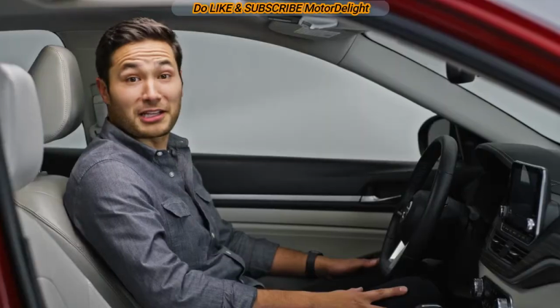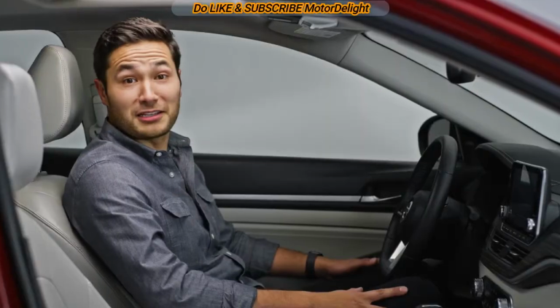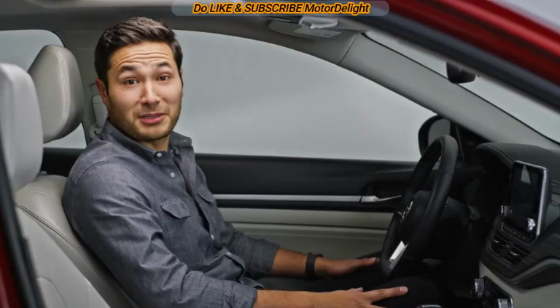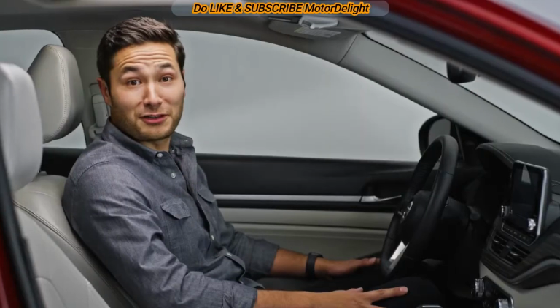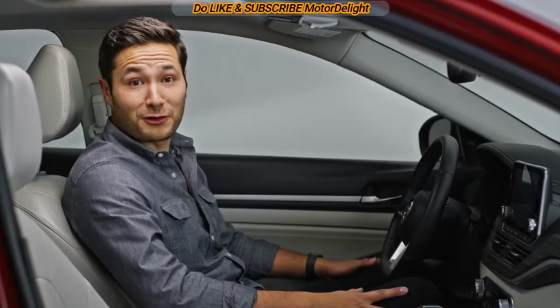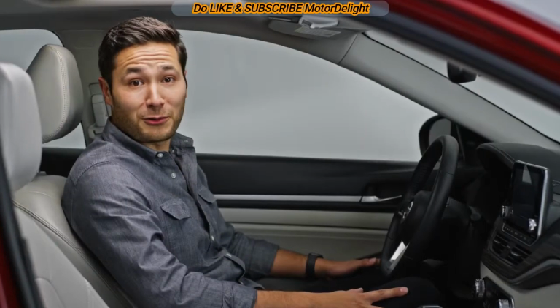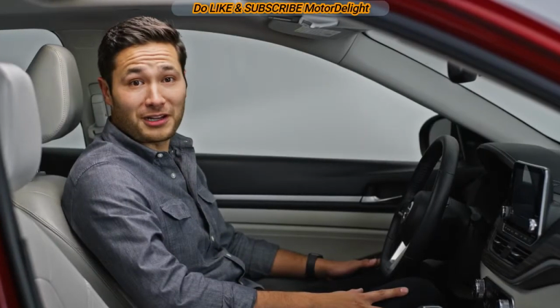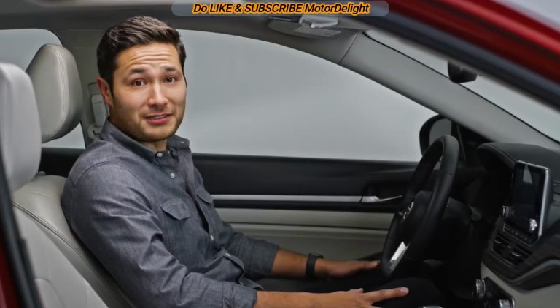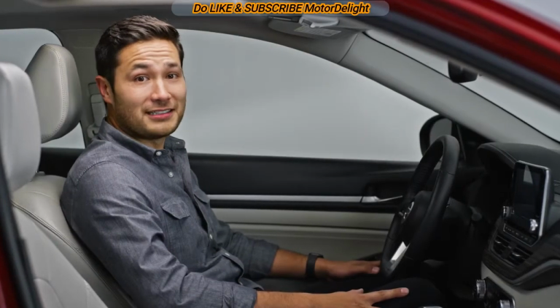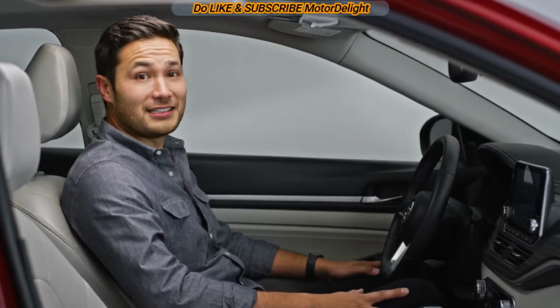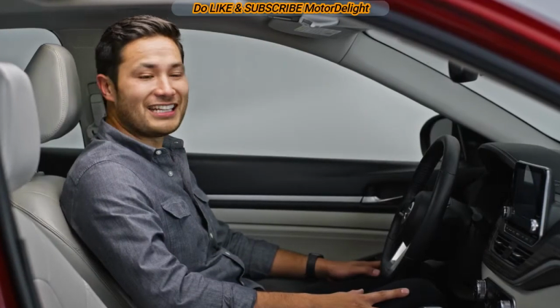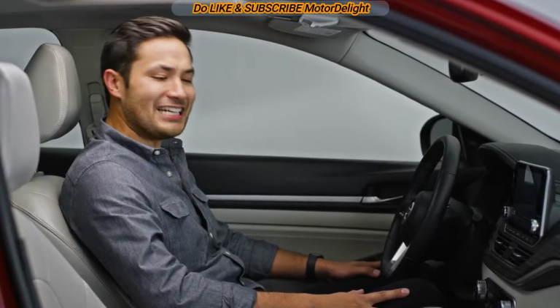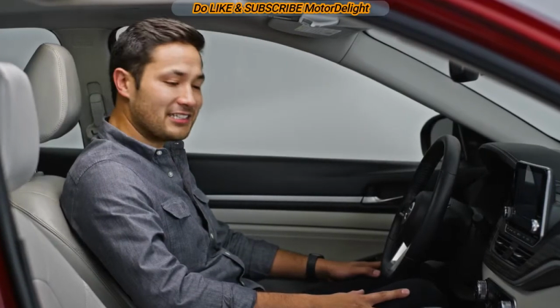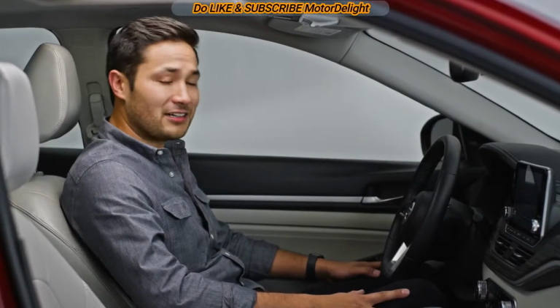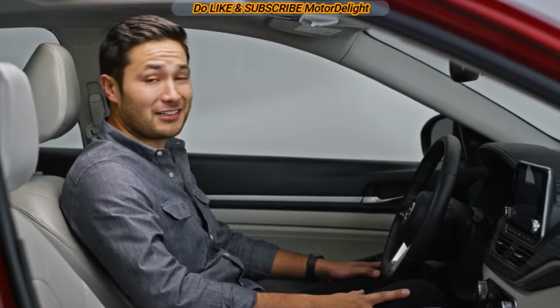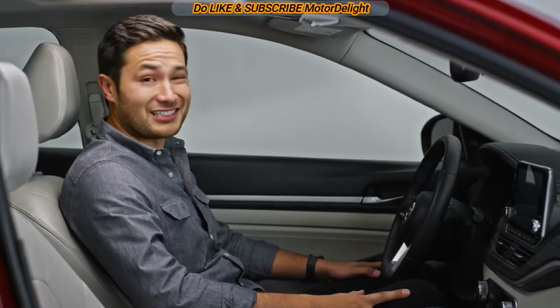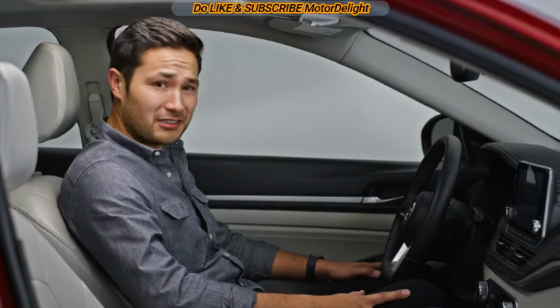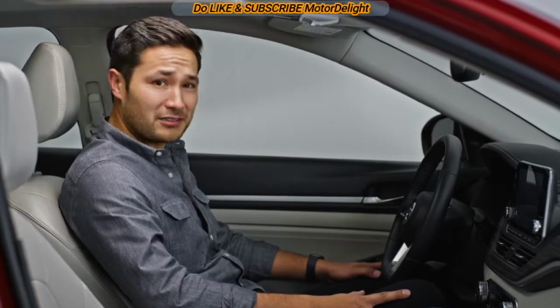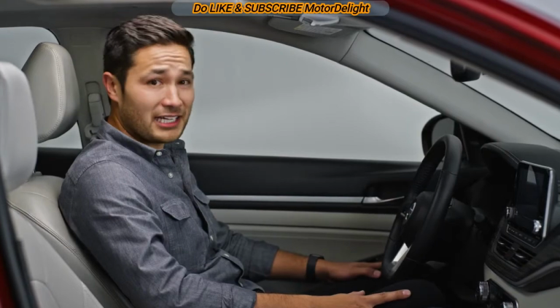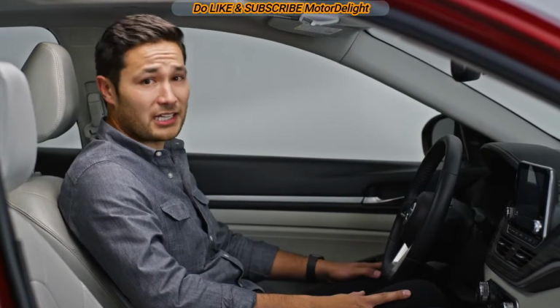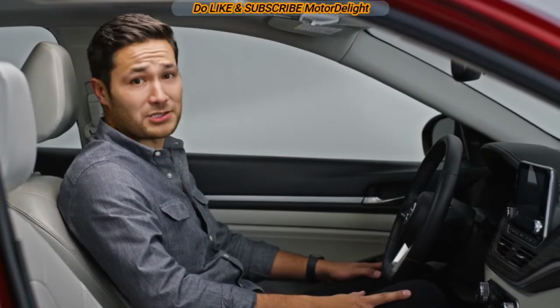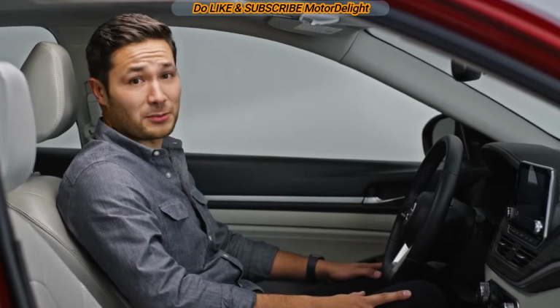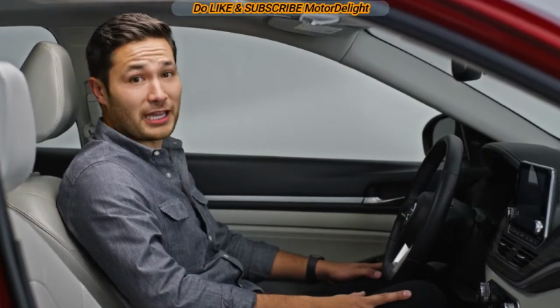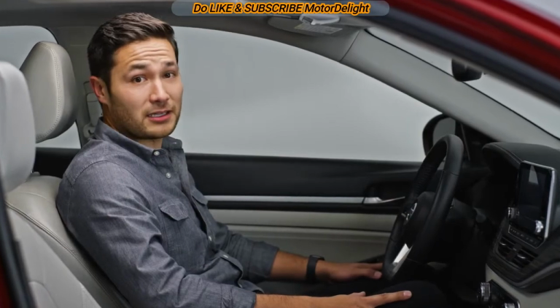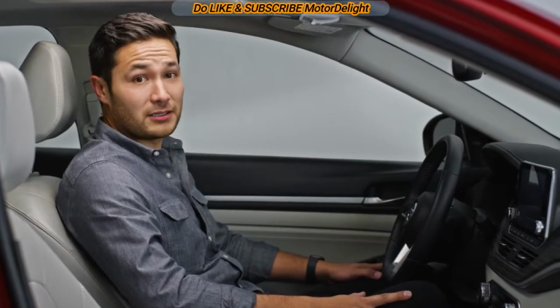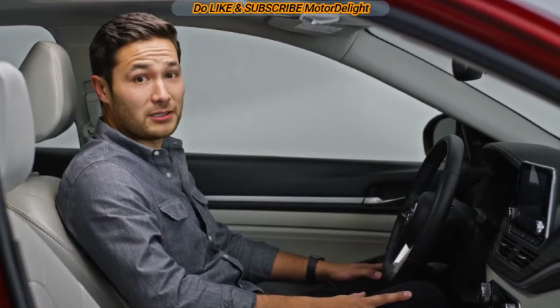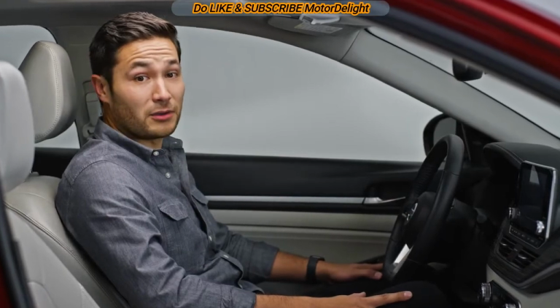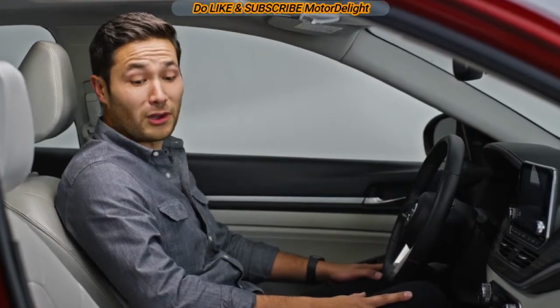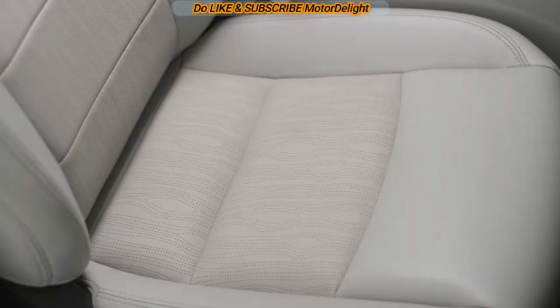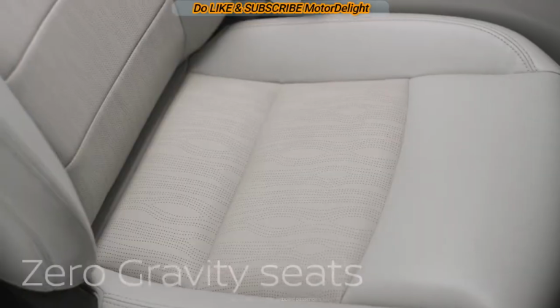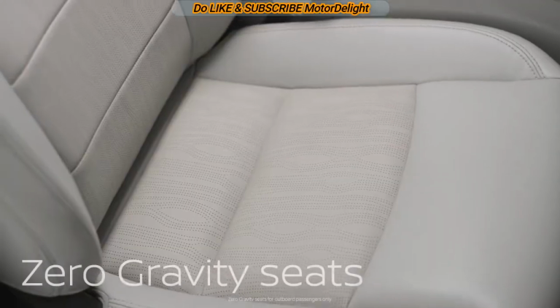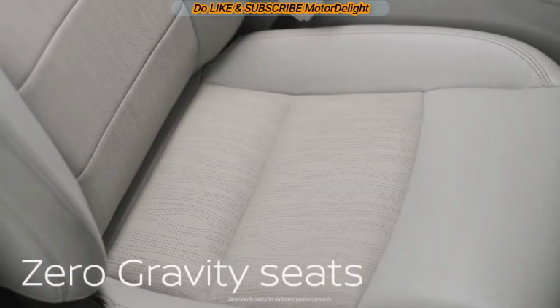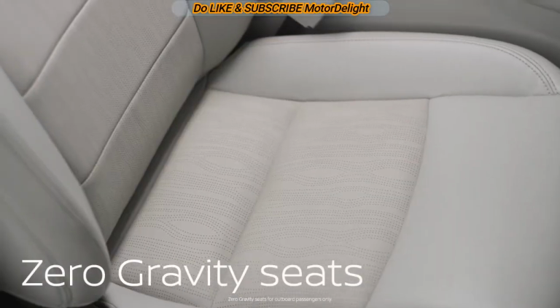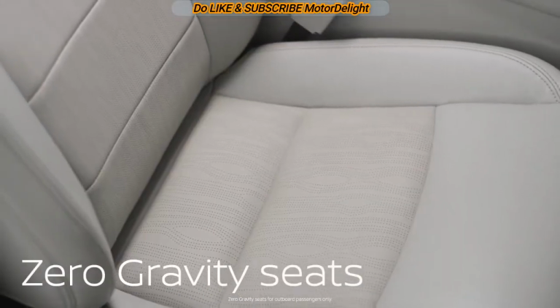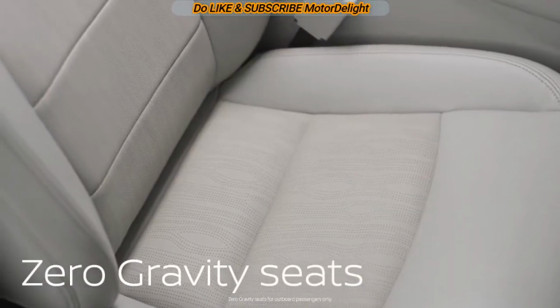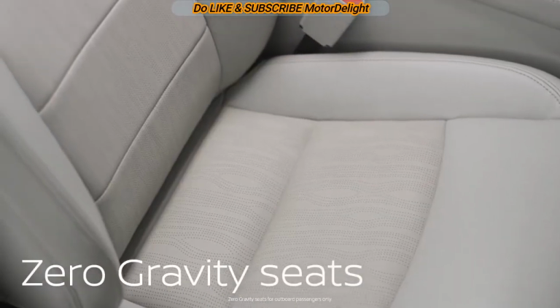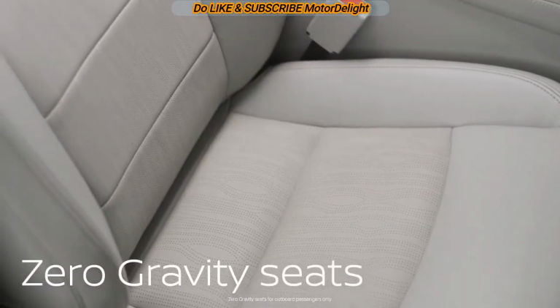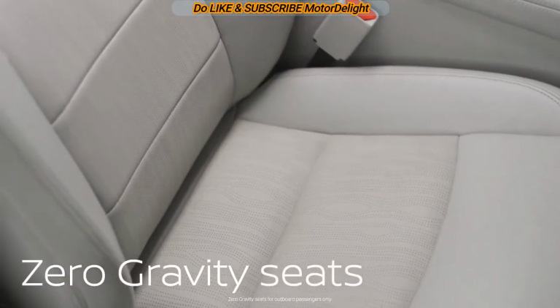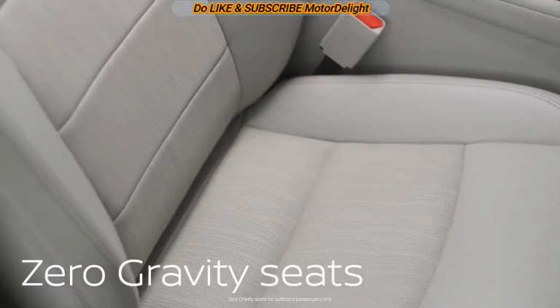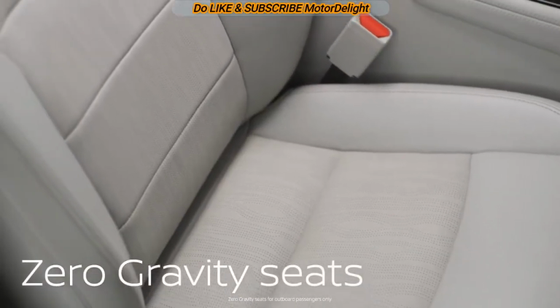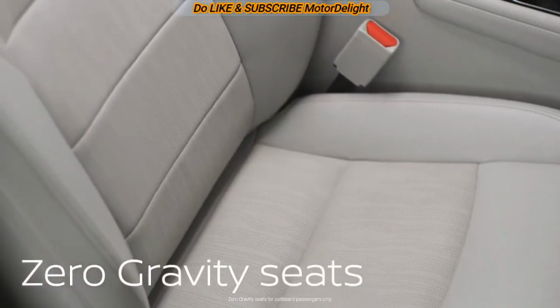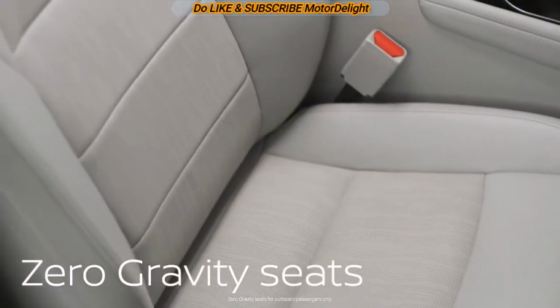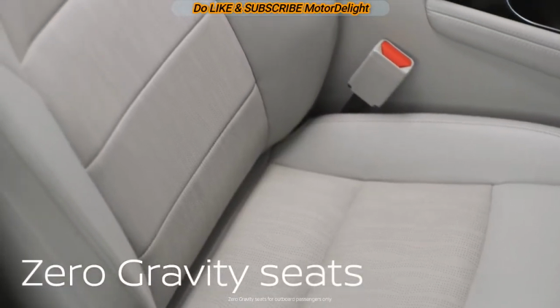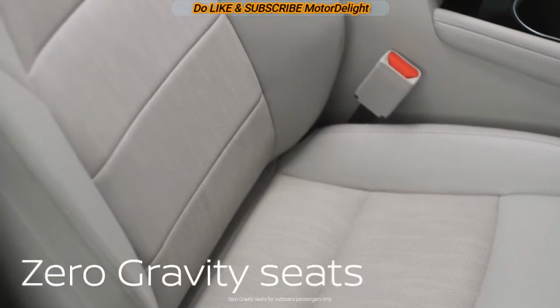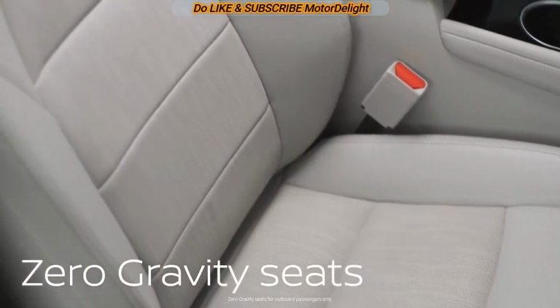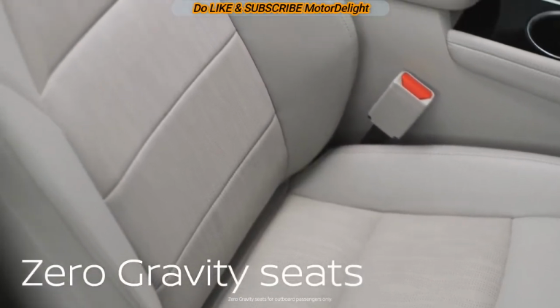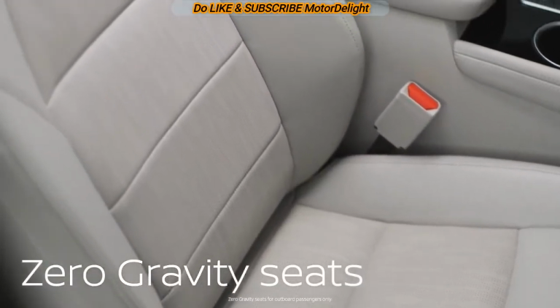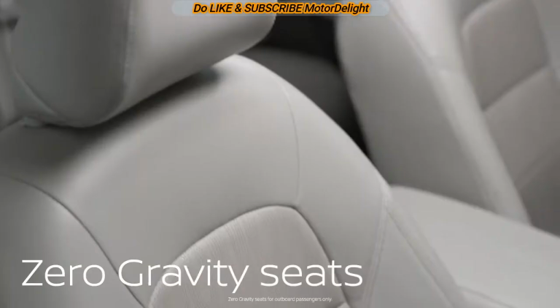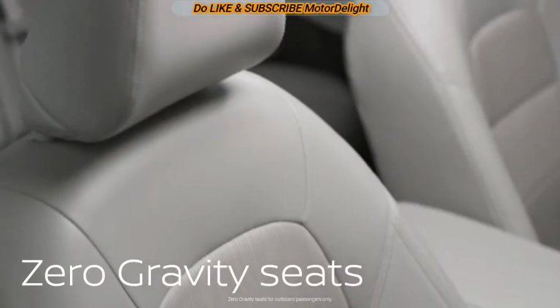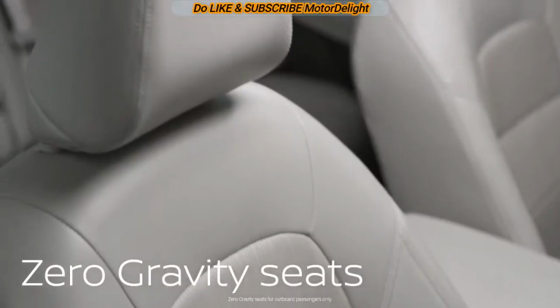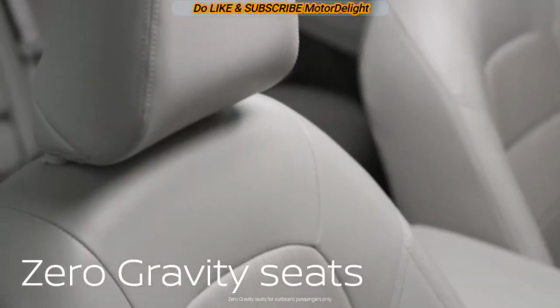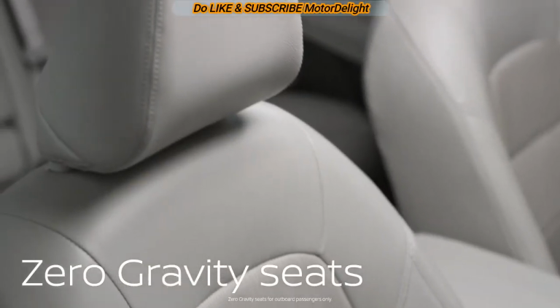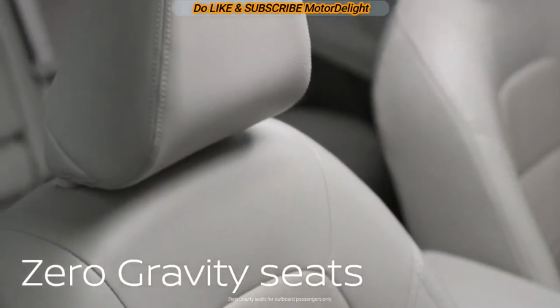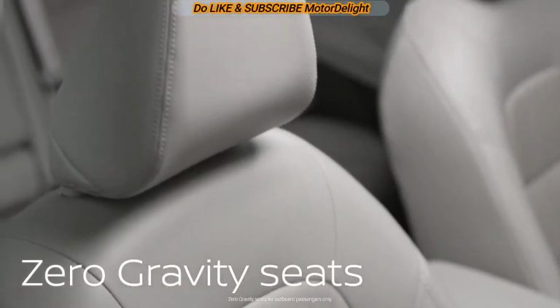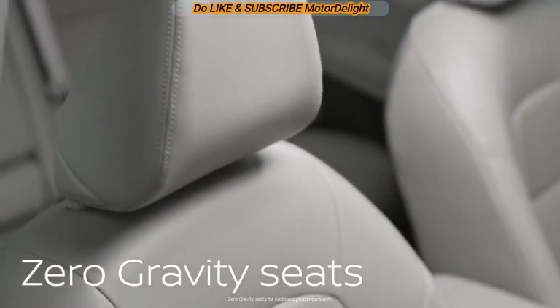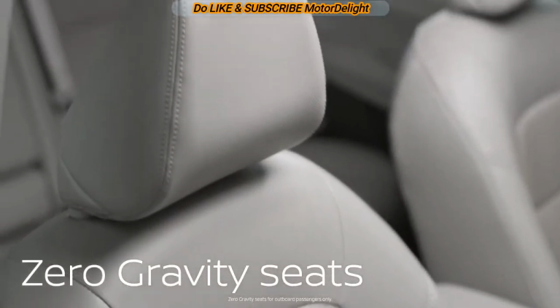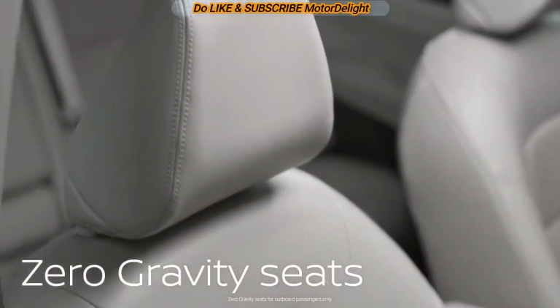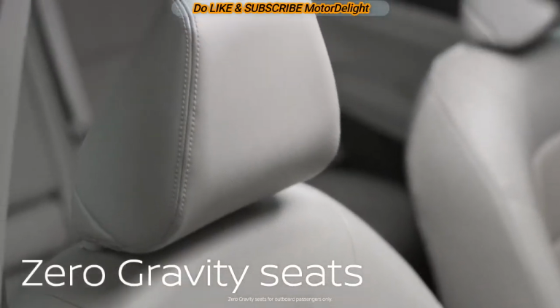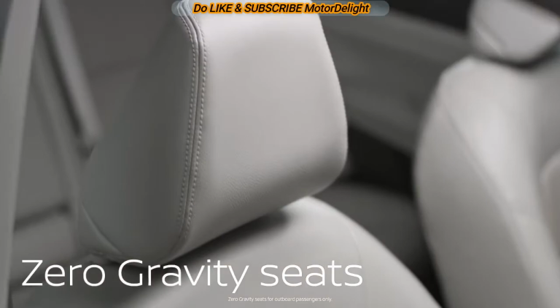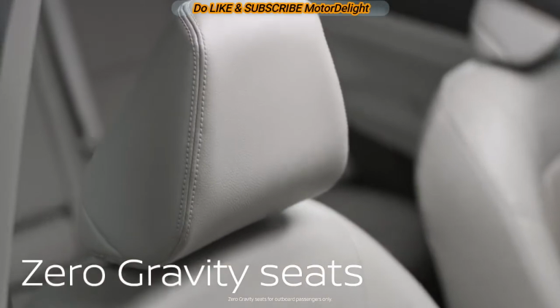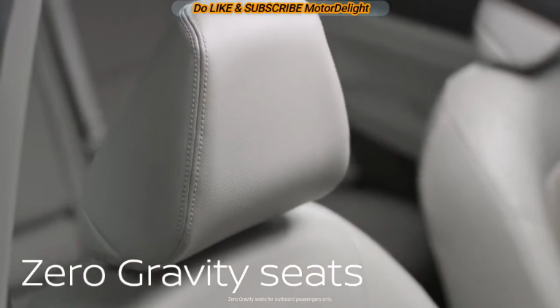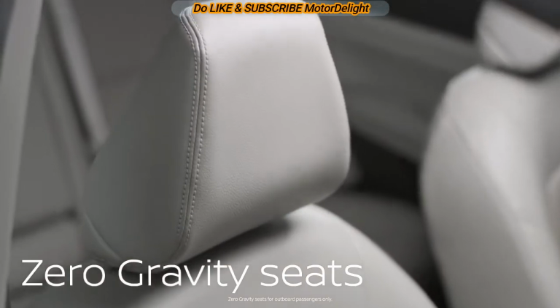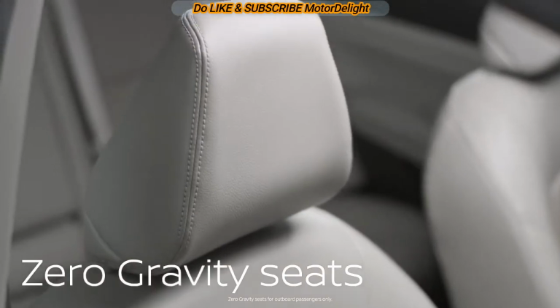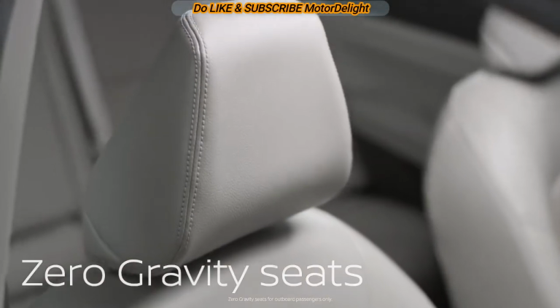Plan to be here for a while? Nissan literally has your back with Altima's zero-gravity front seats. They're inspired by astronauts' long journey into space.